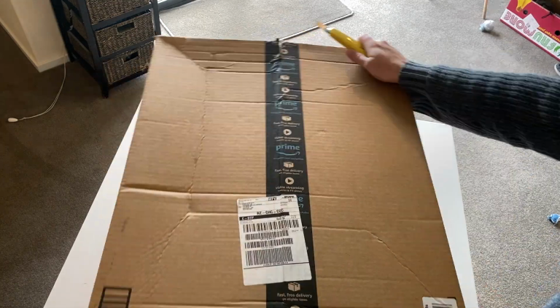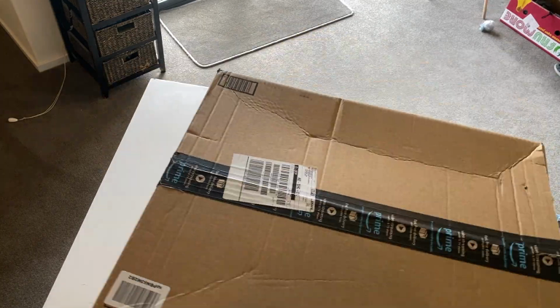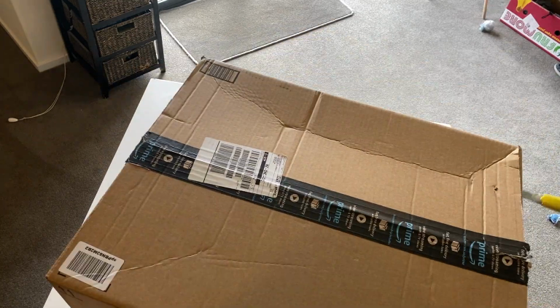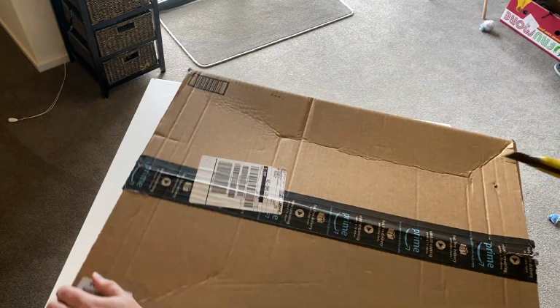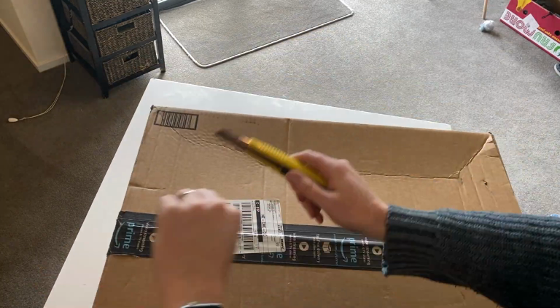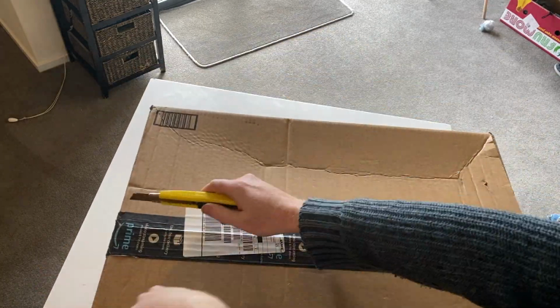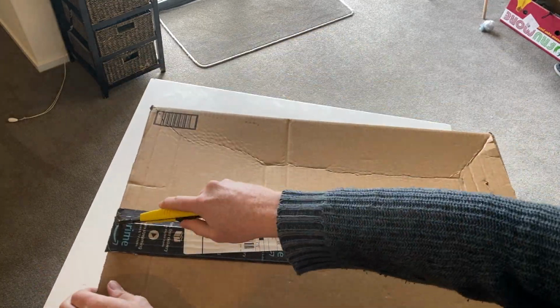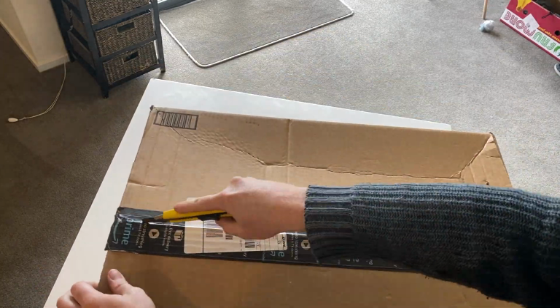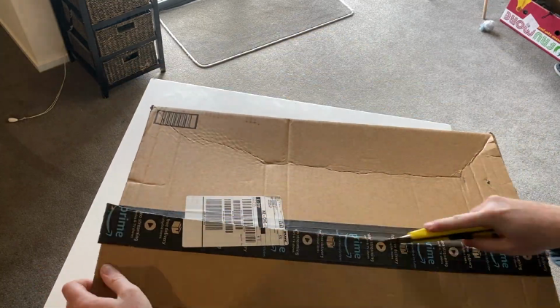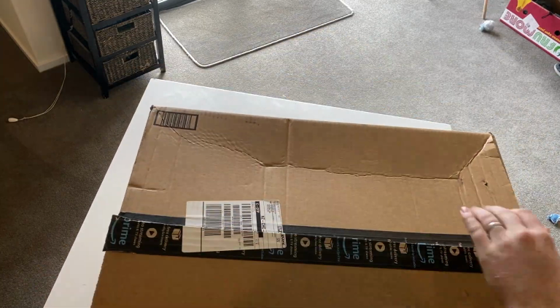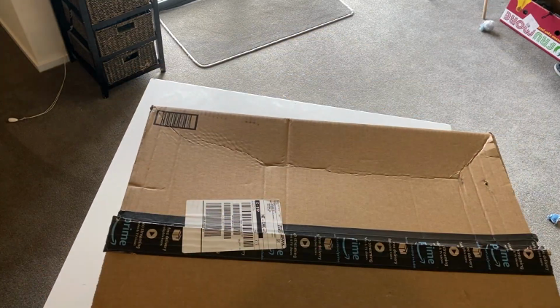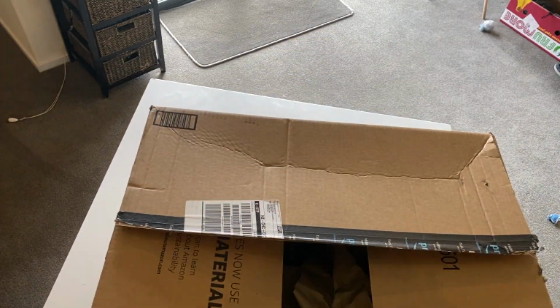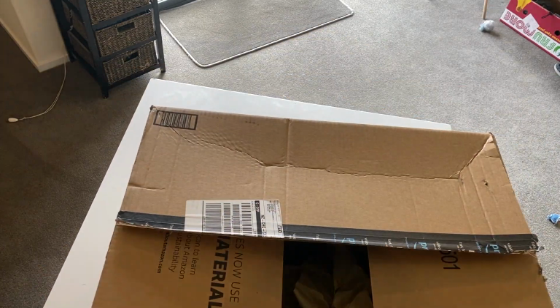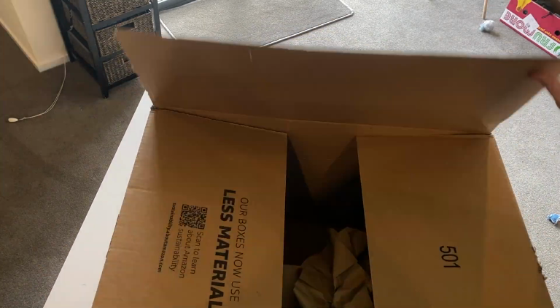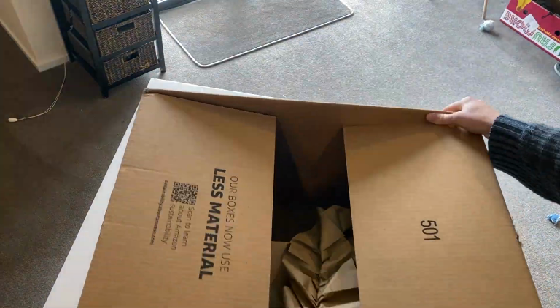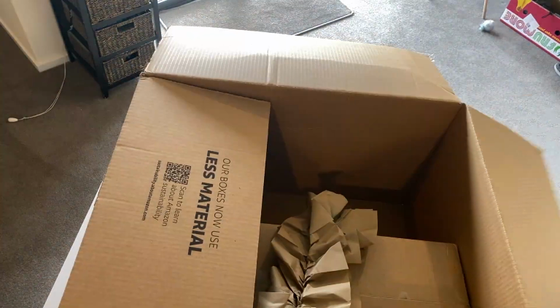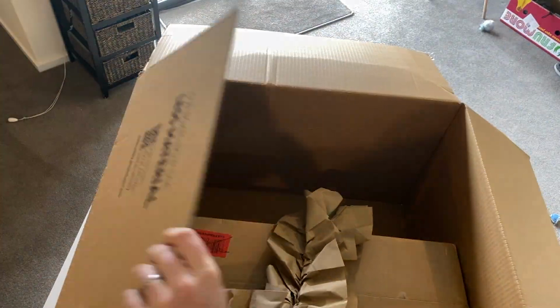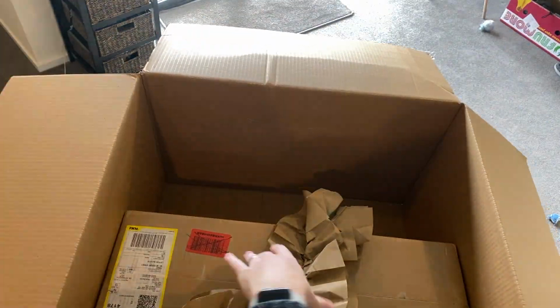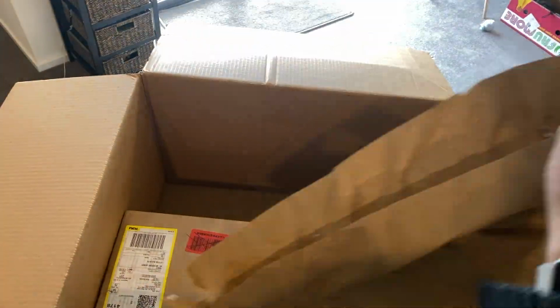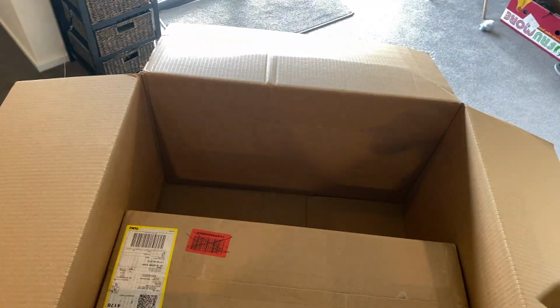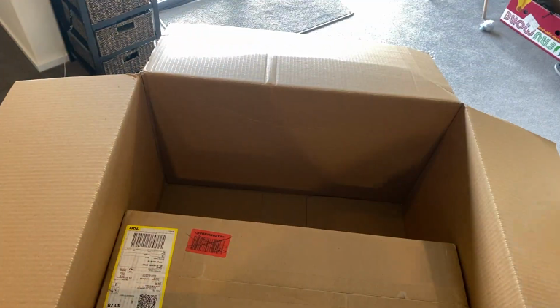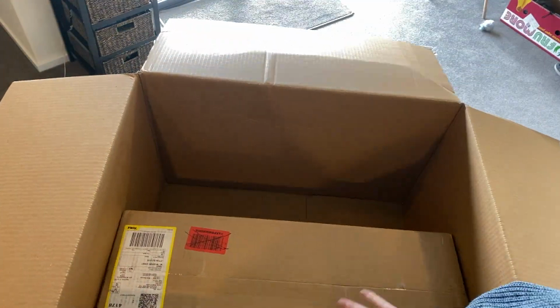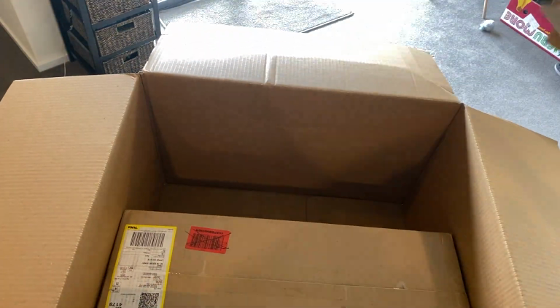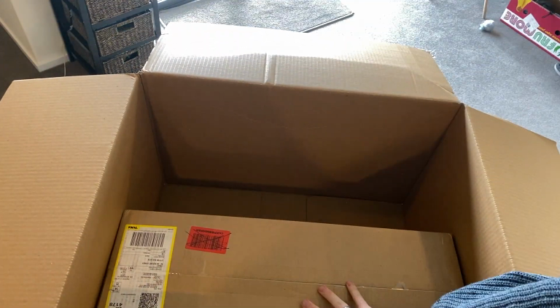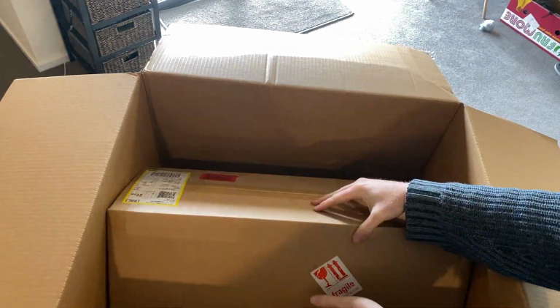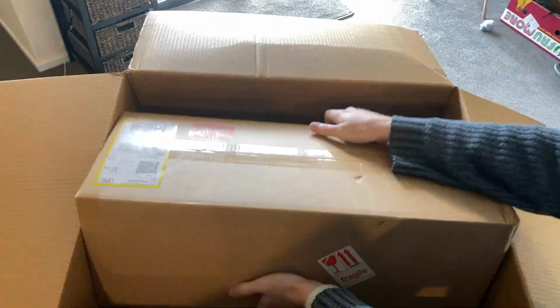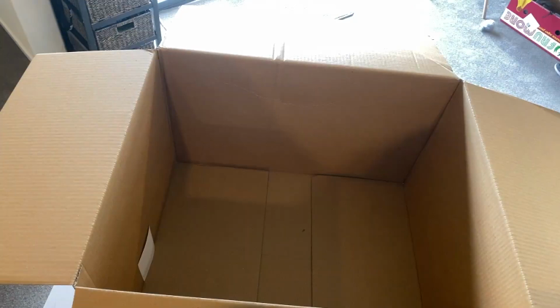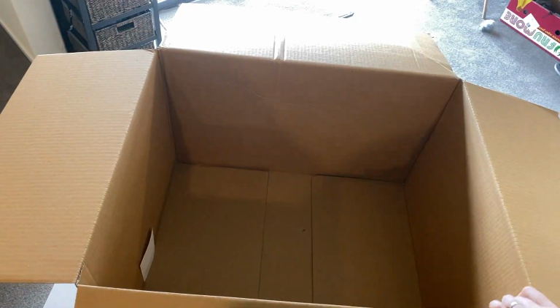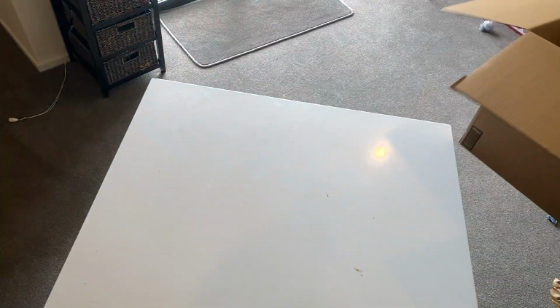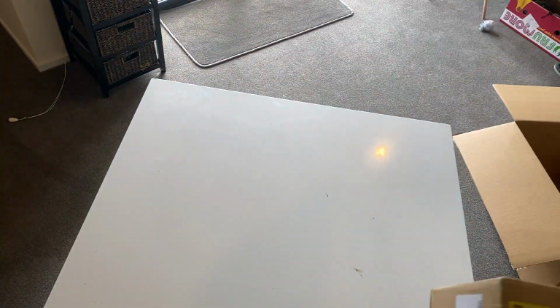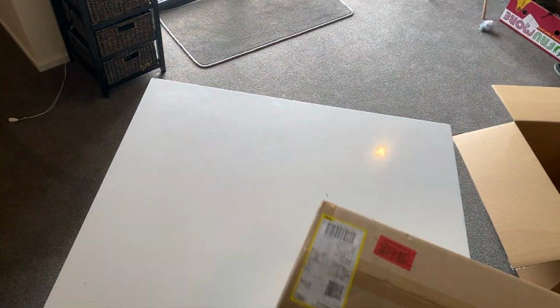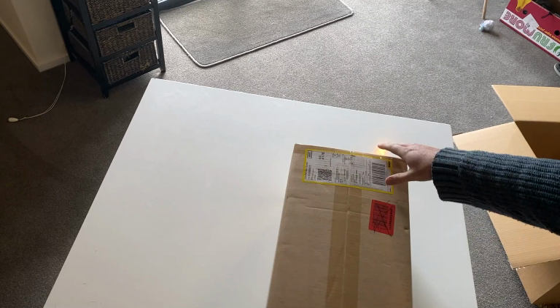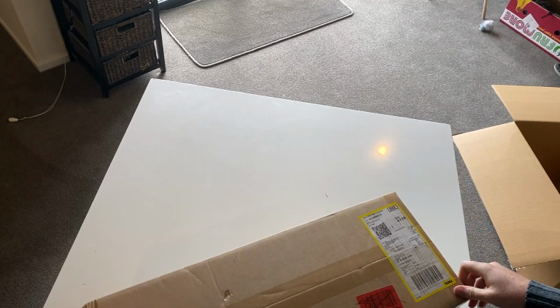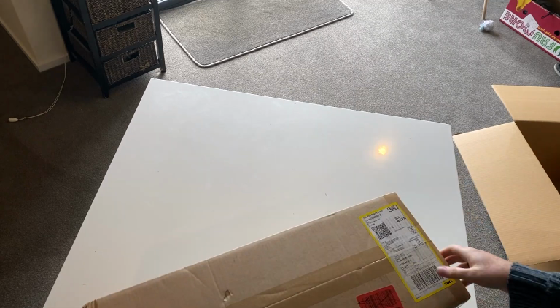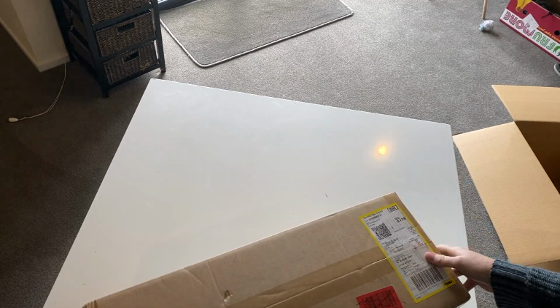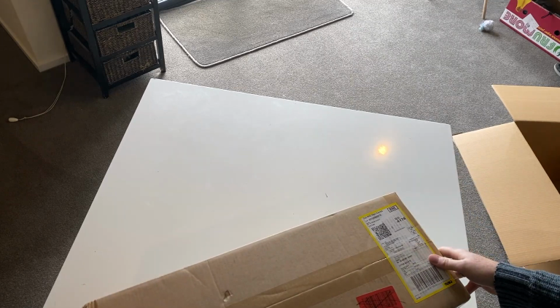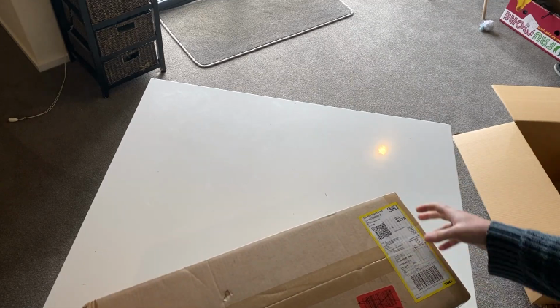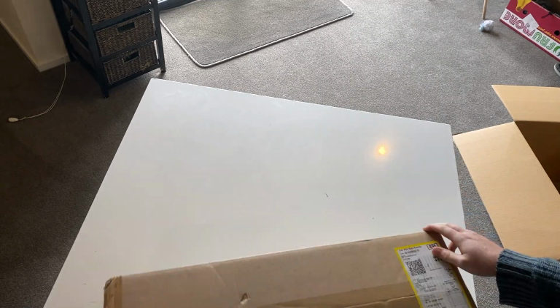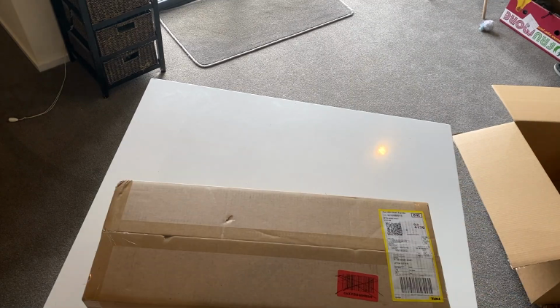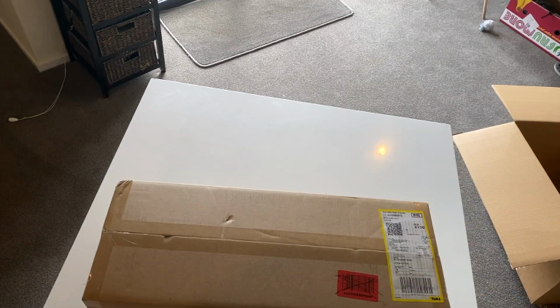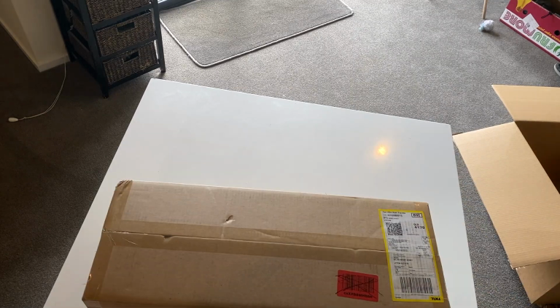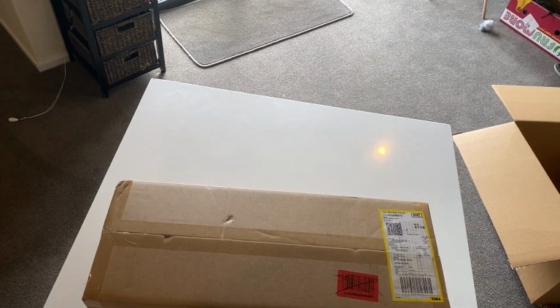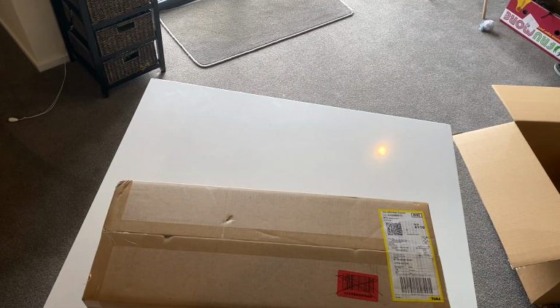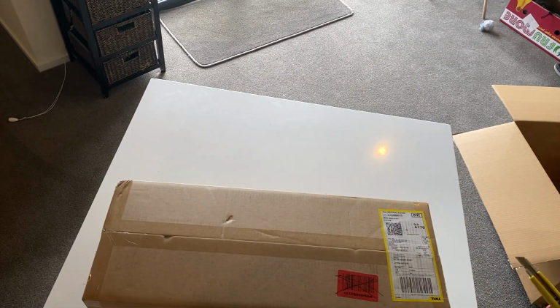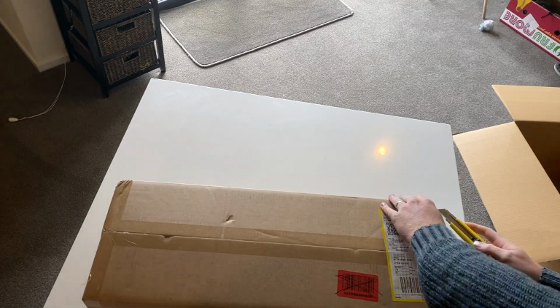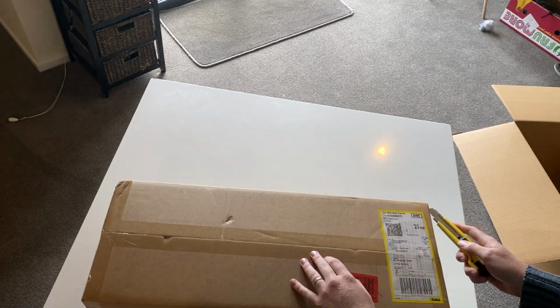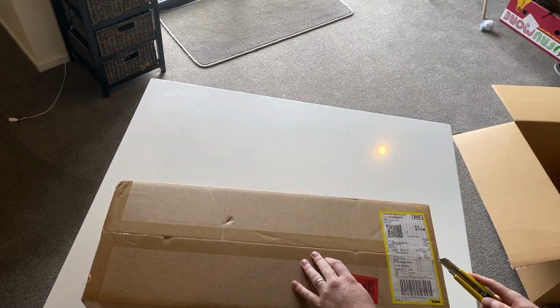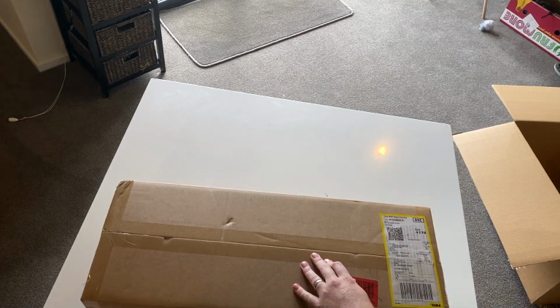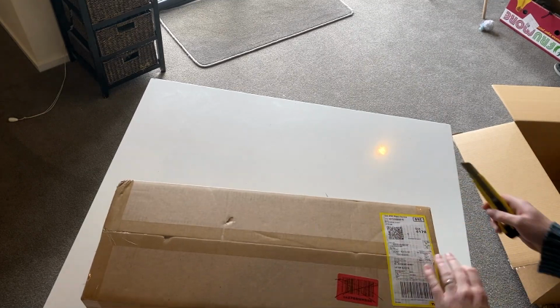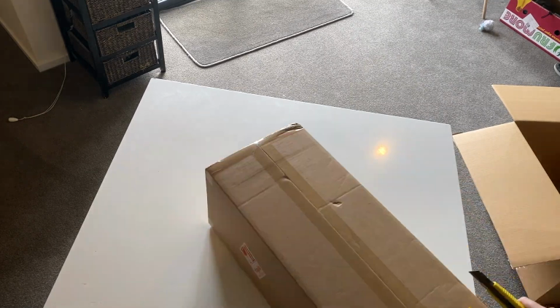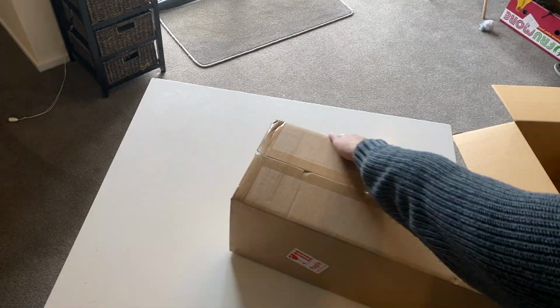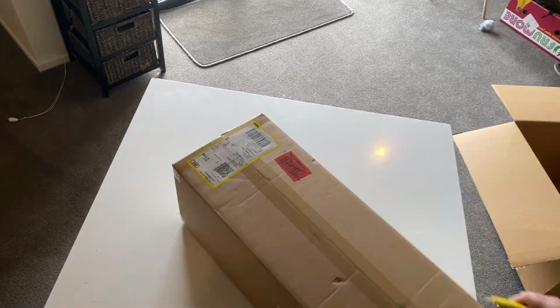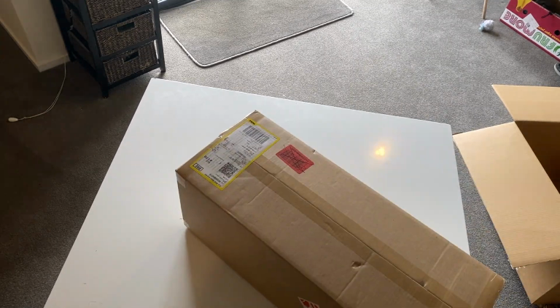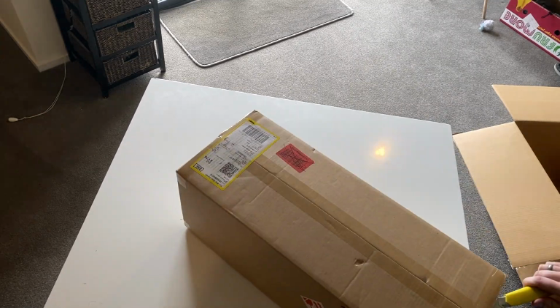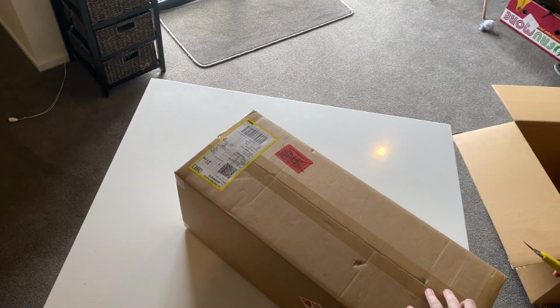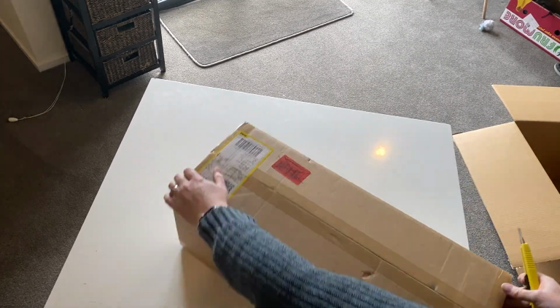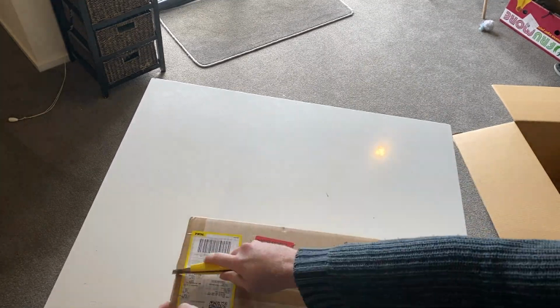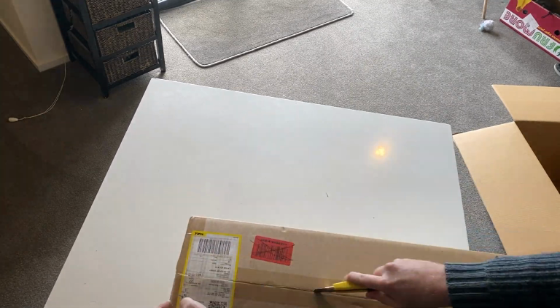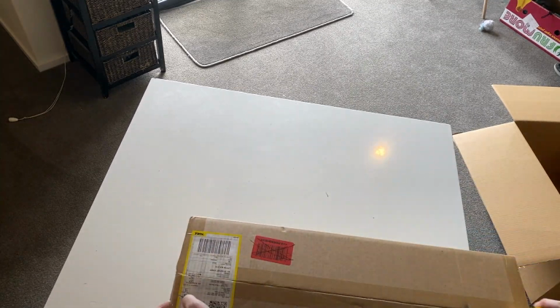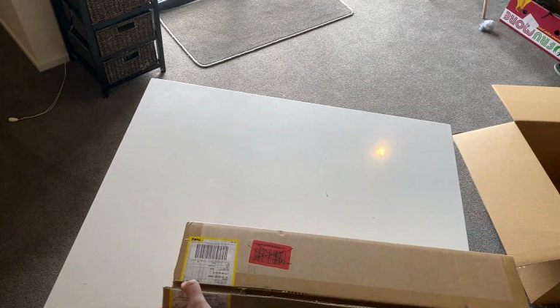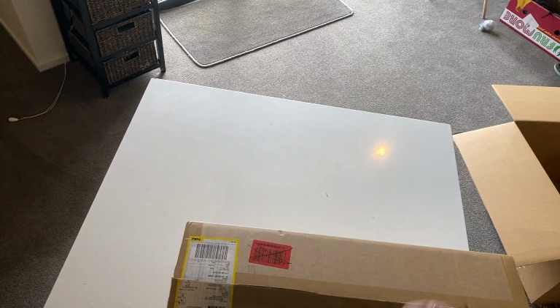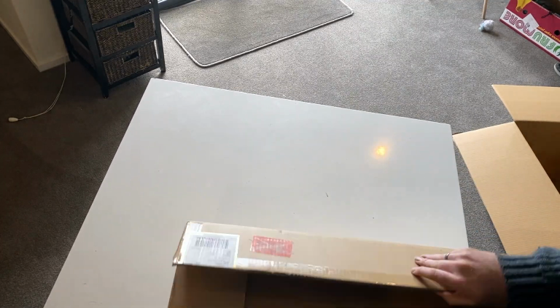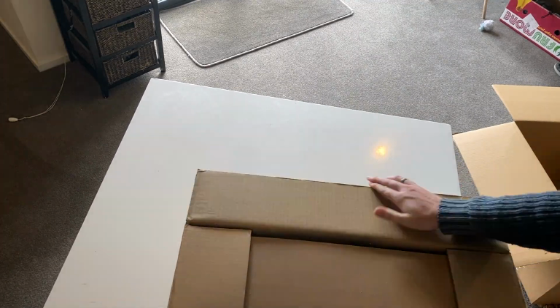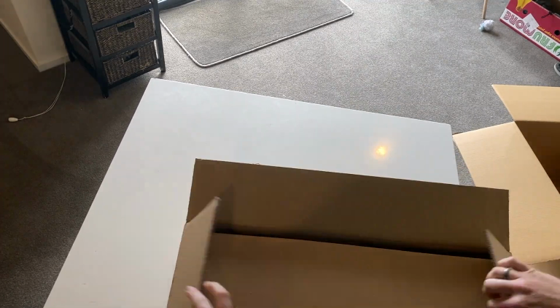This is how the box came from Amazon — it was a box inside of another box. So this is the actual box packed up by Spider Farmer, I believe.